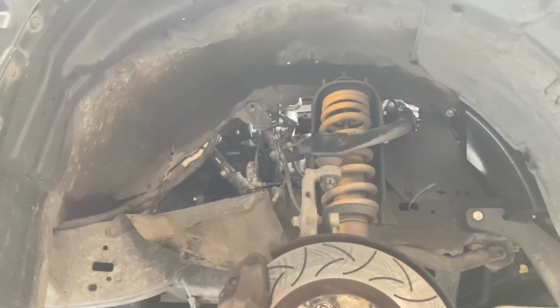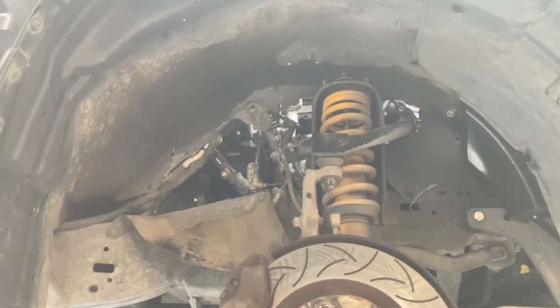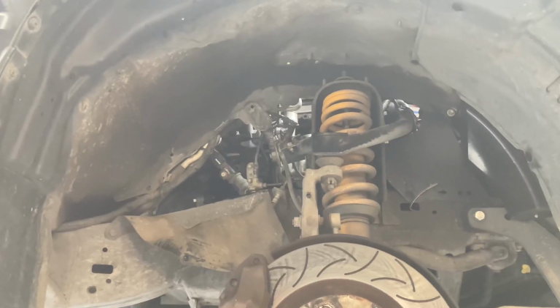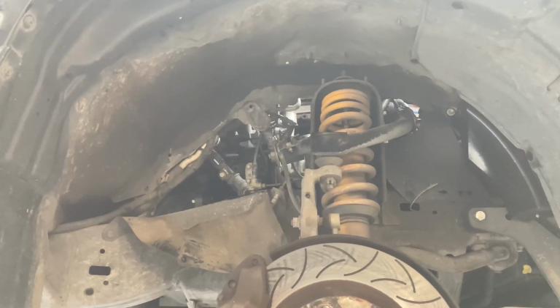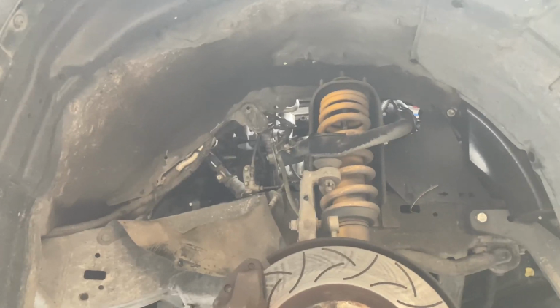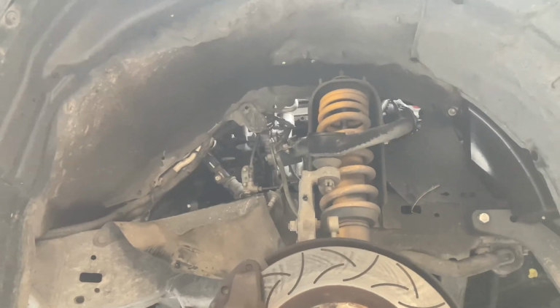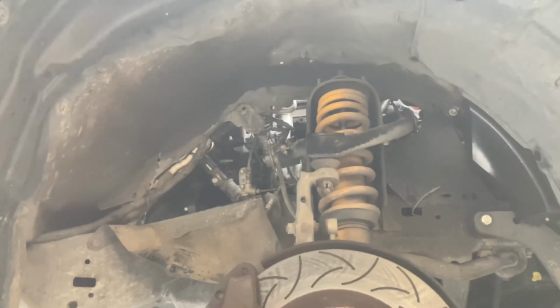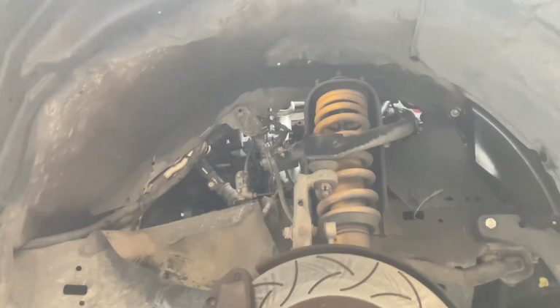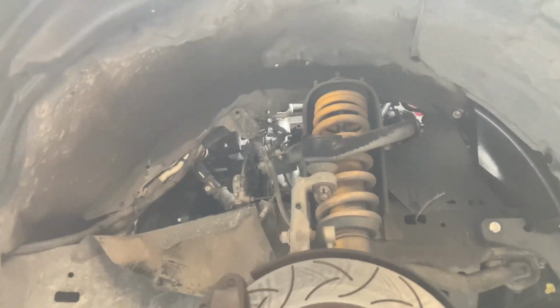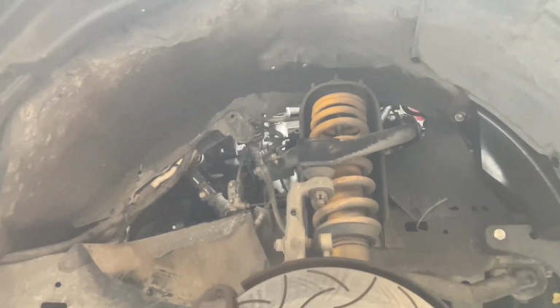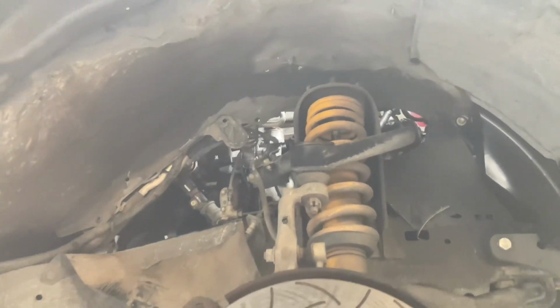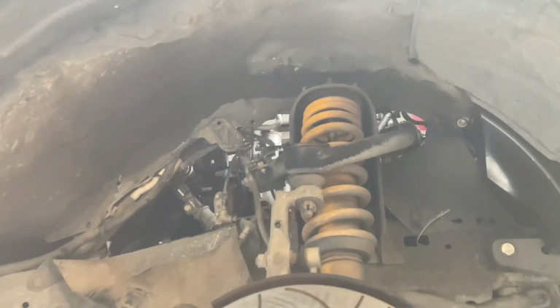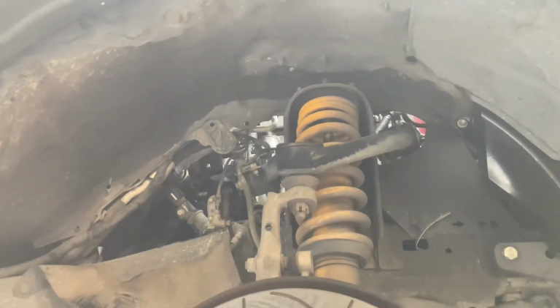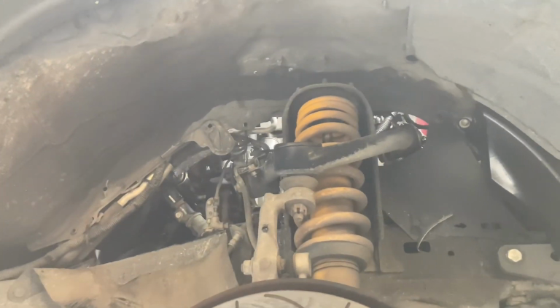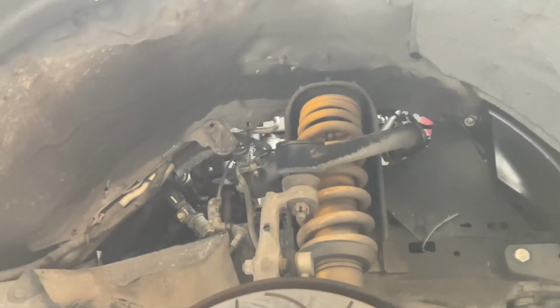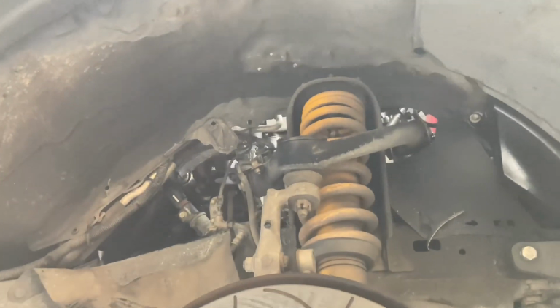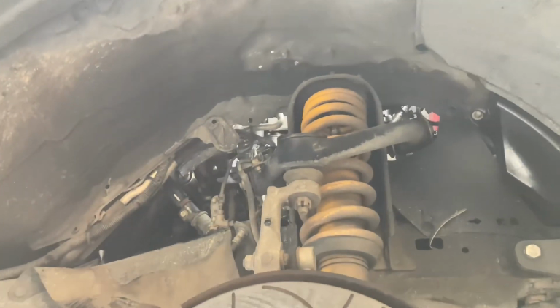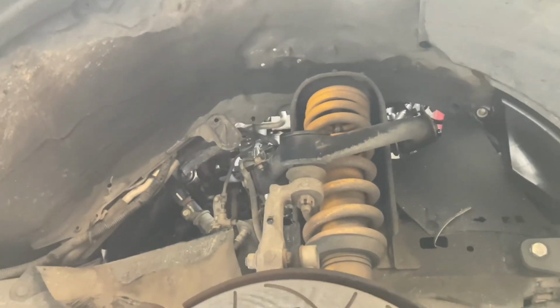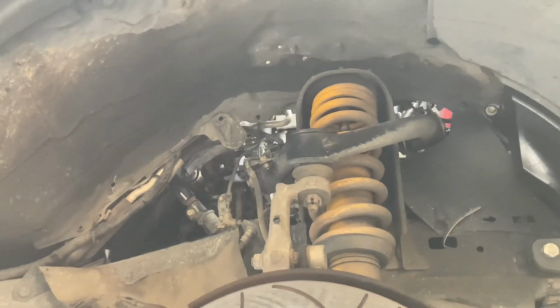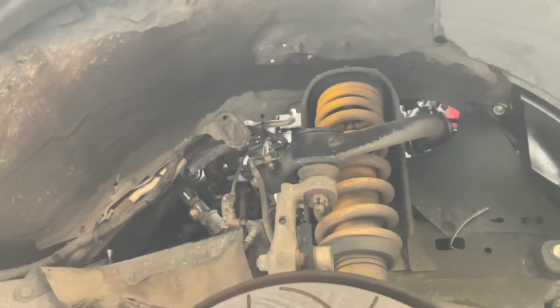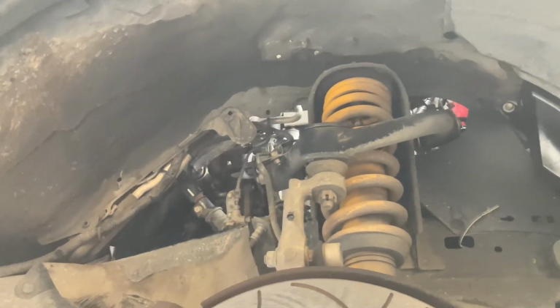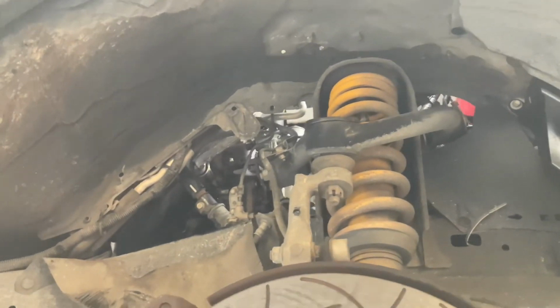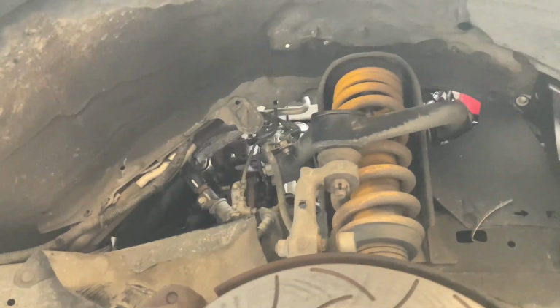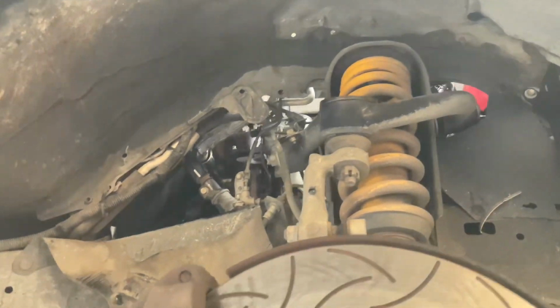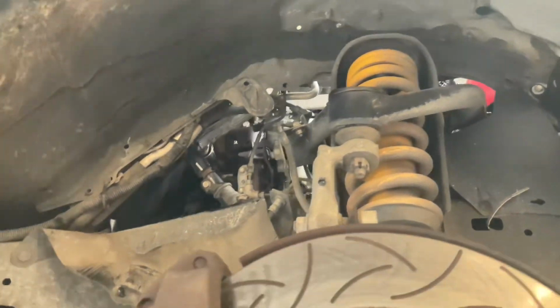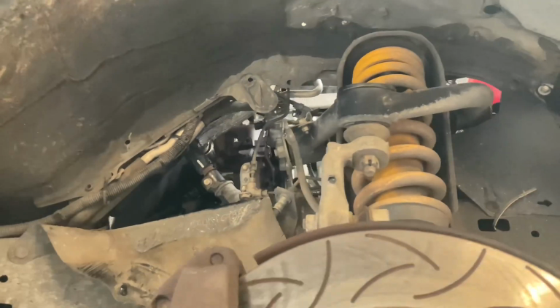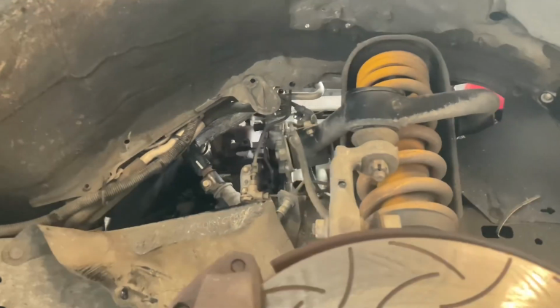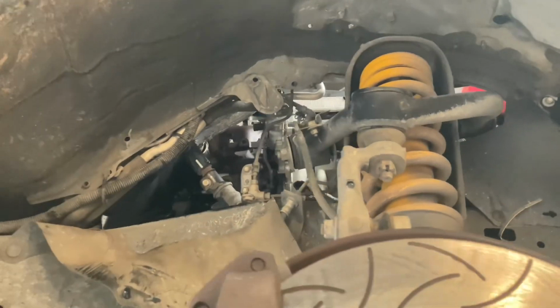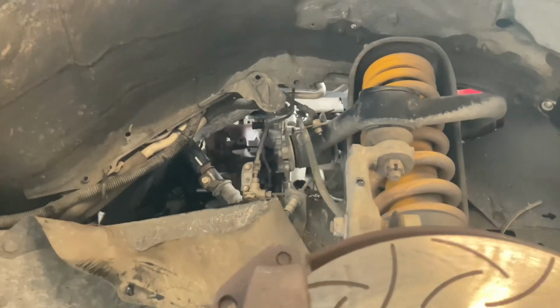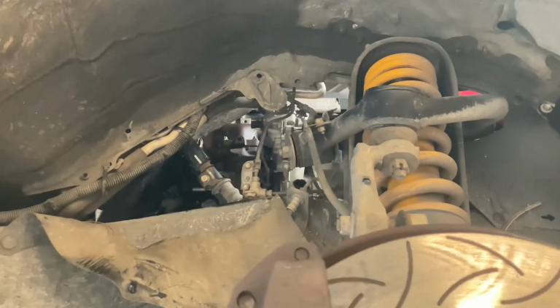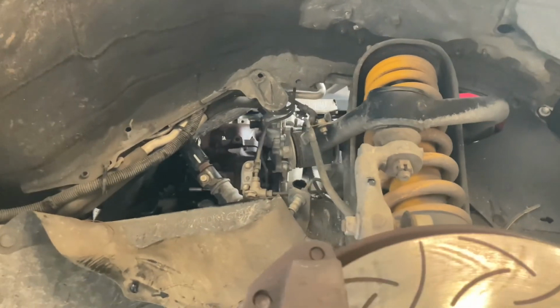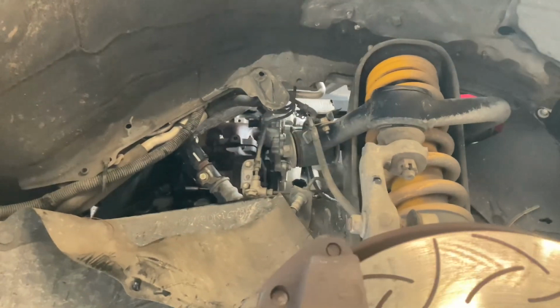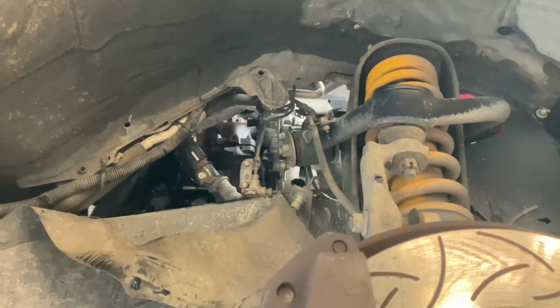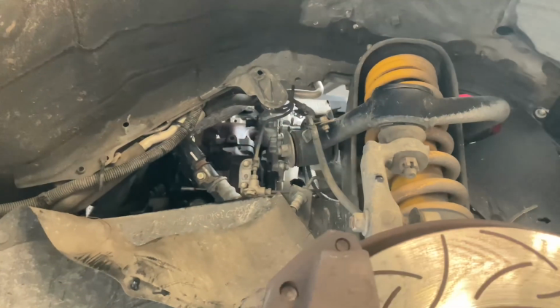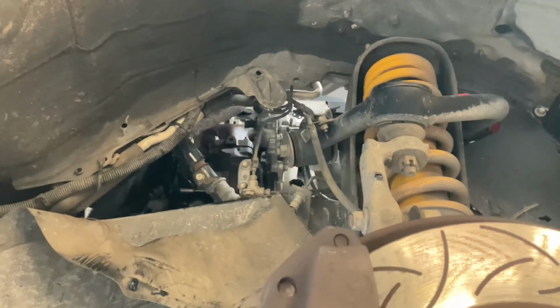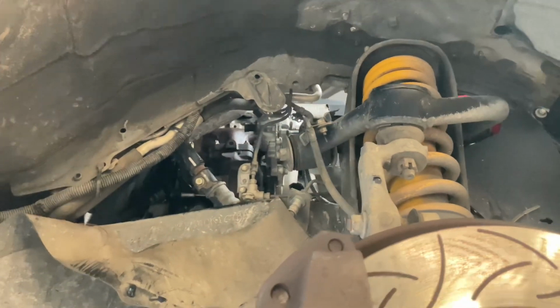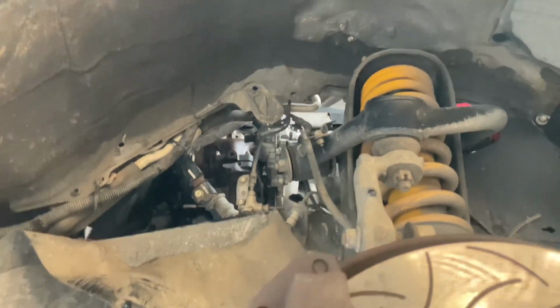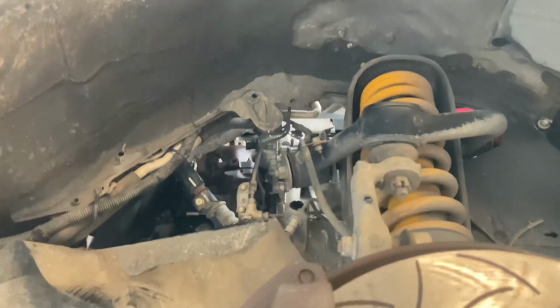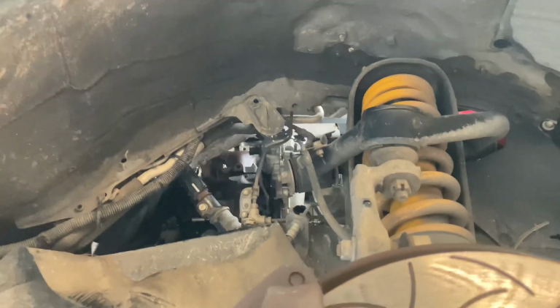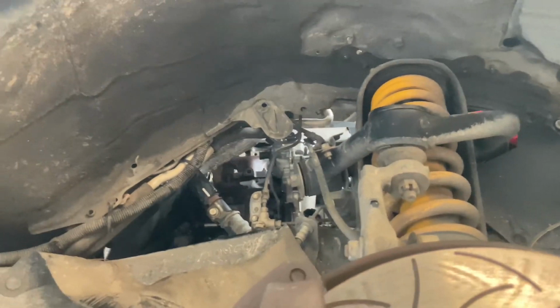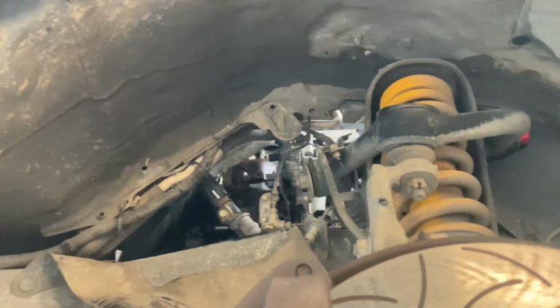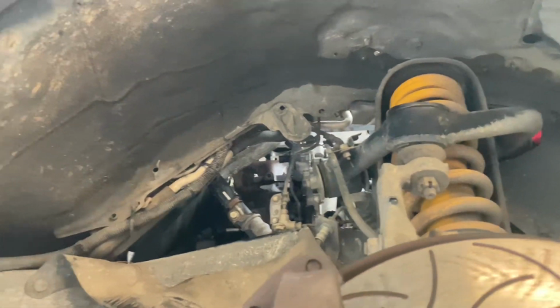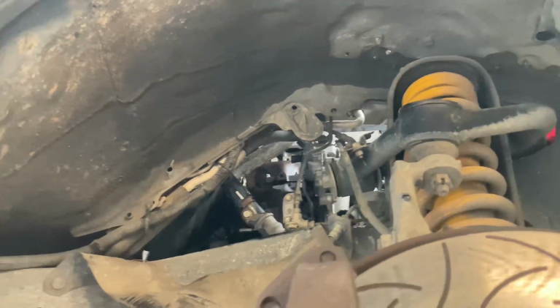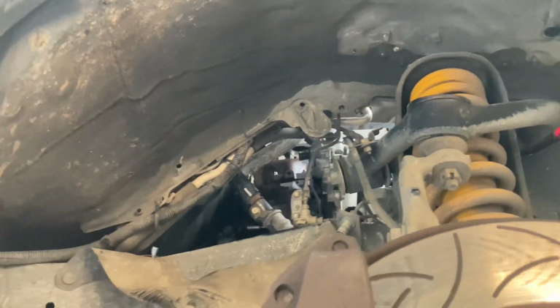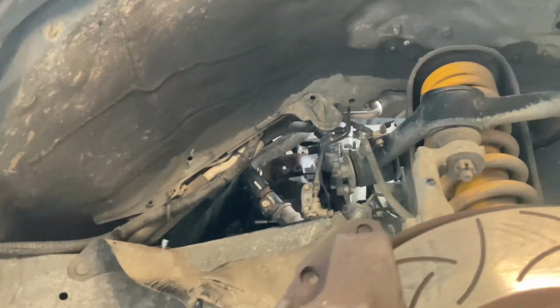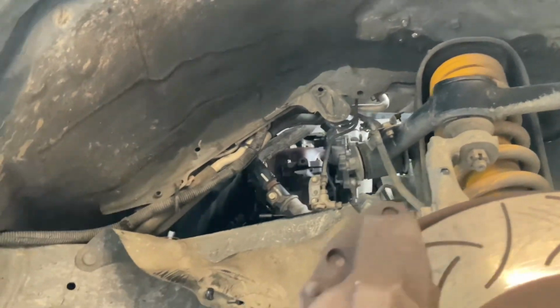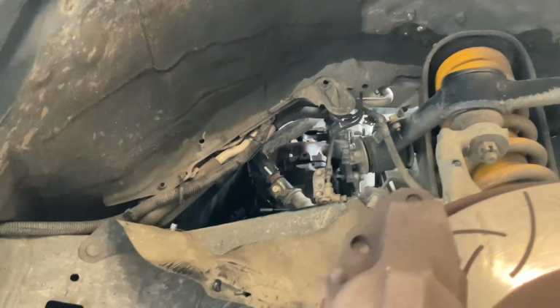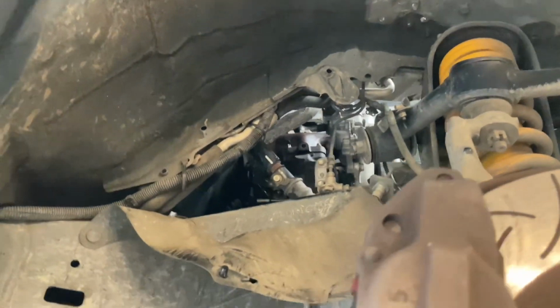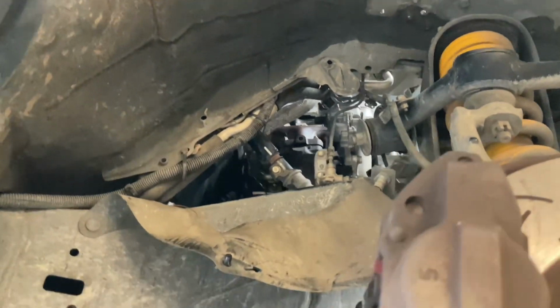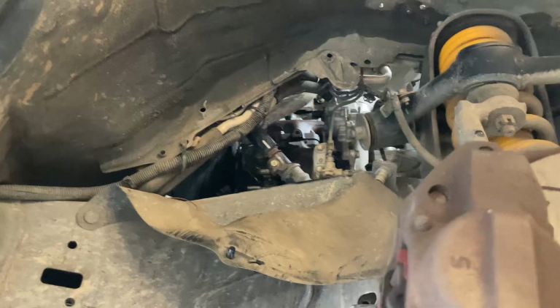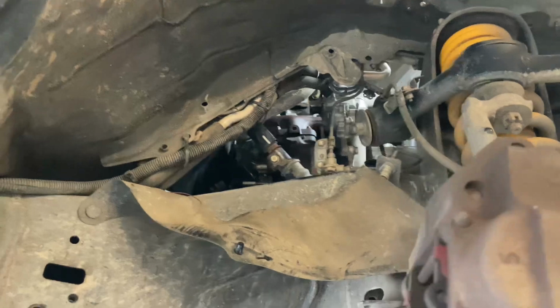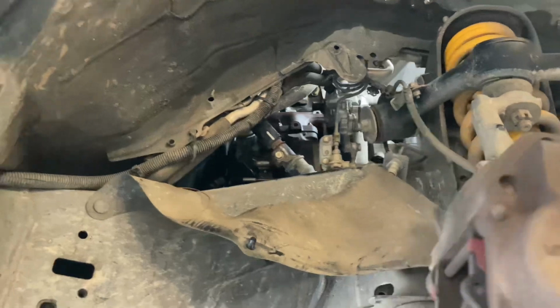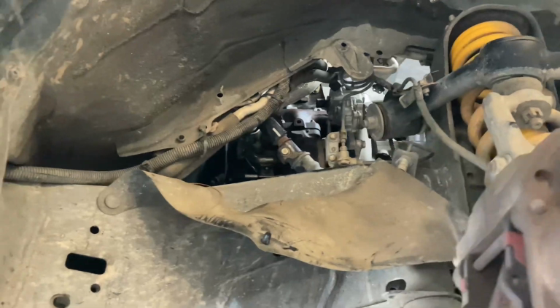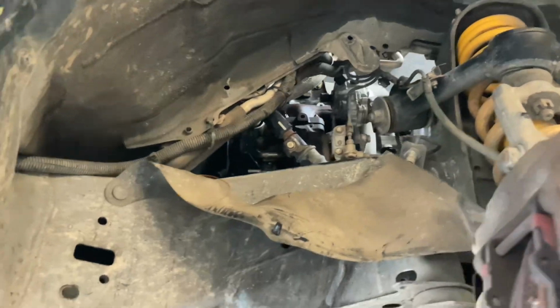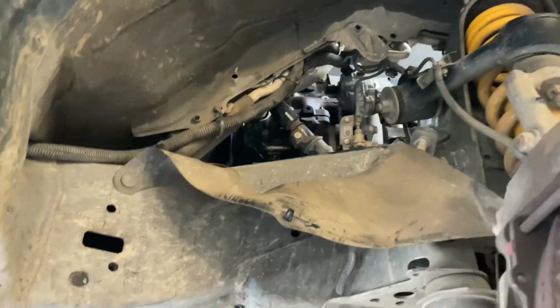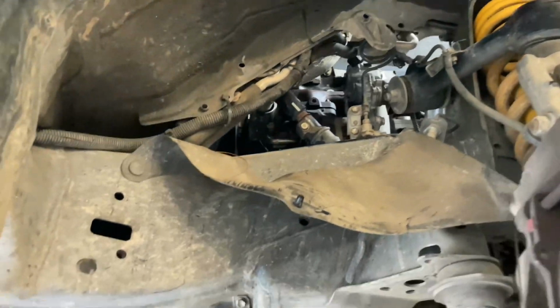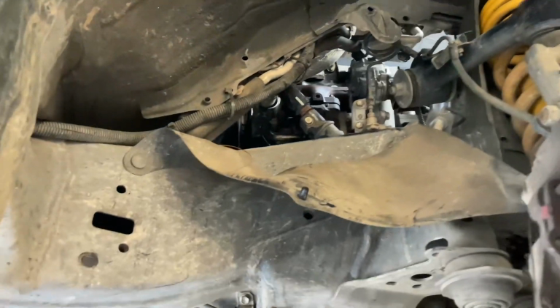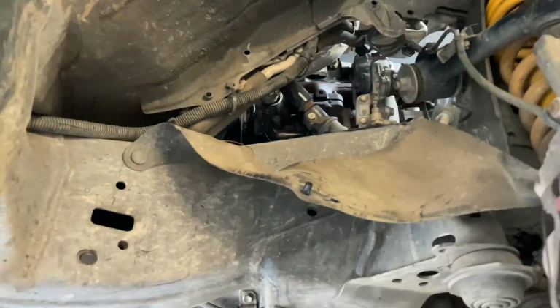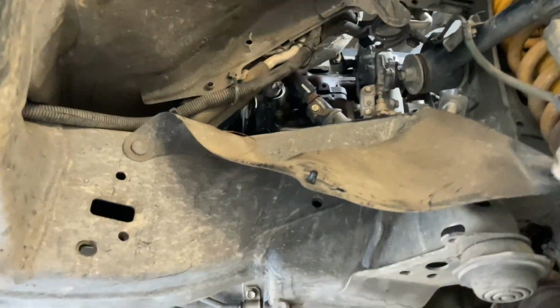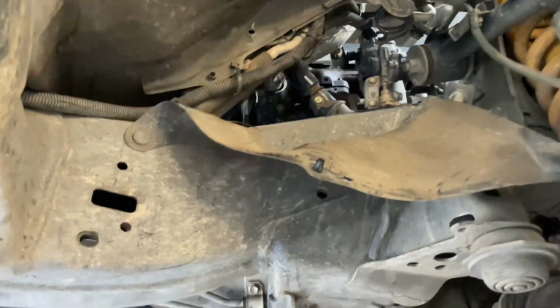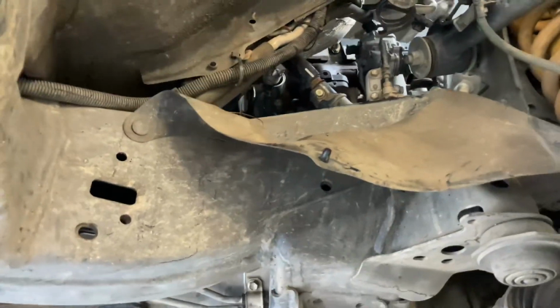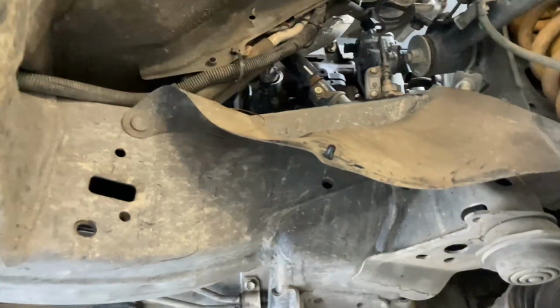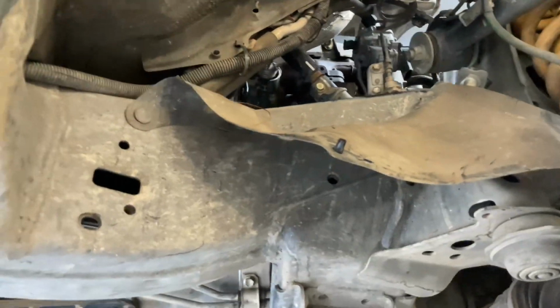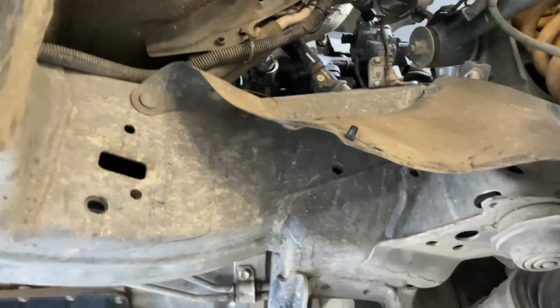Hey everyone, we're here changing a turbo. Pretty easy job — if you can't do it in an hour or two, oh, you know, there's something wrong with you.